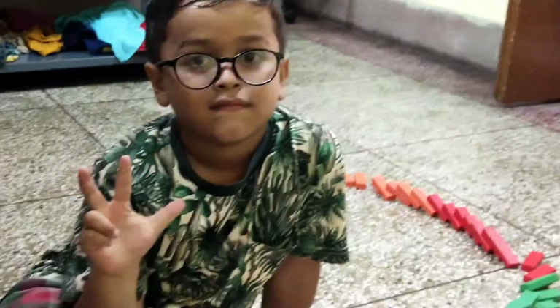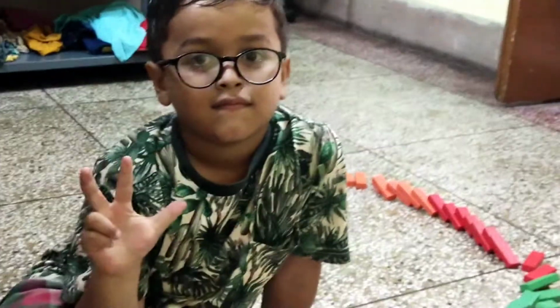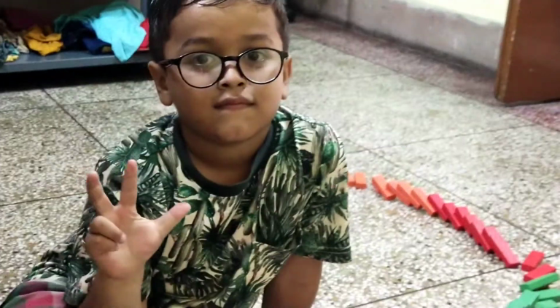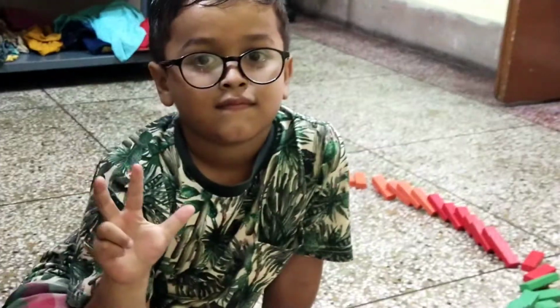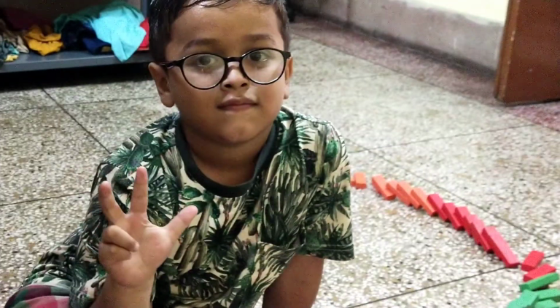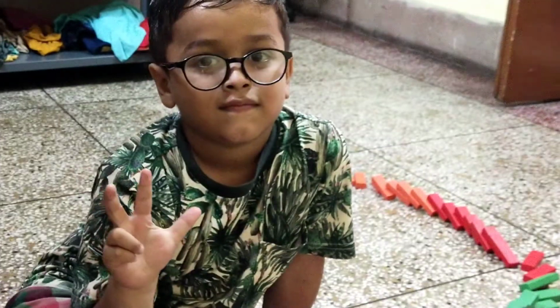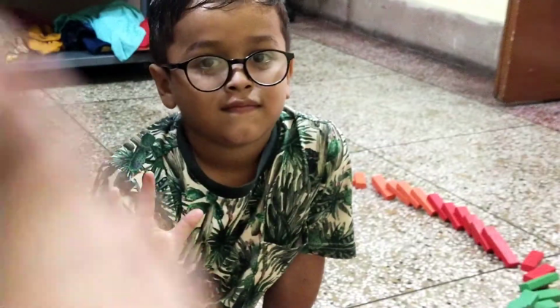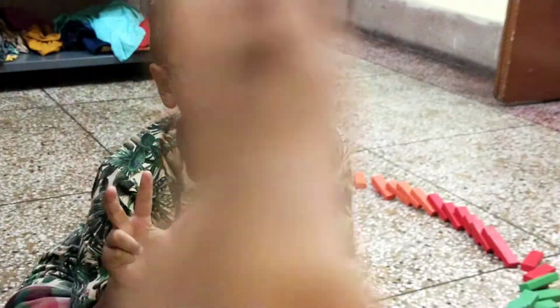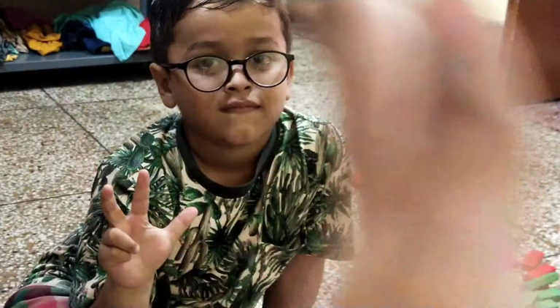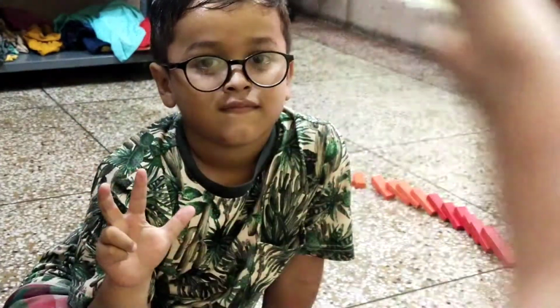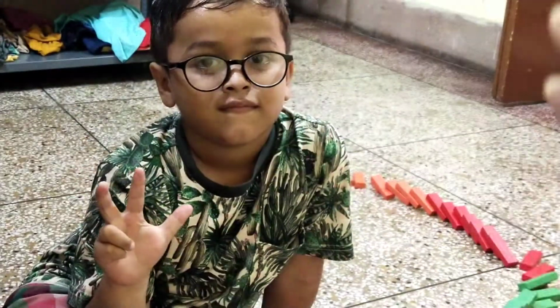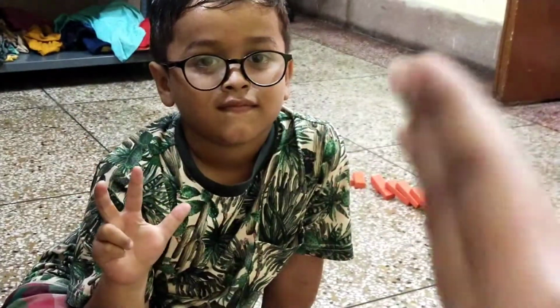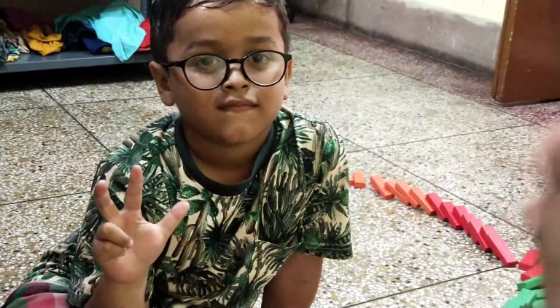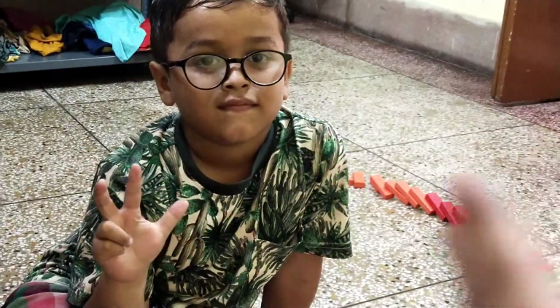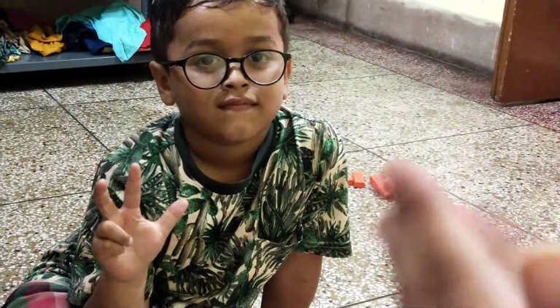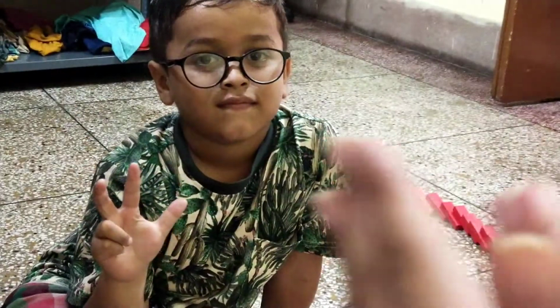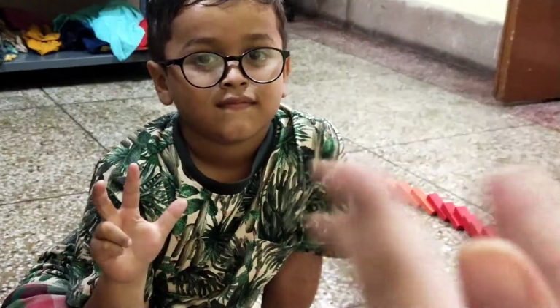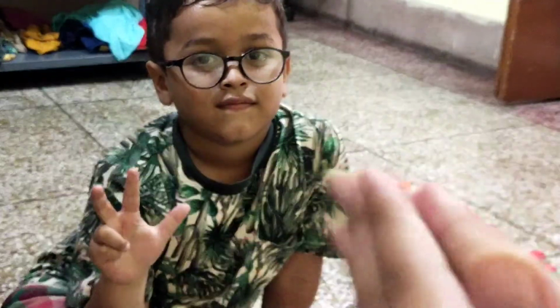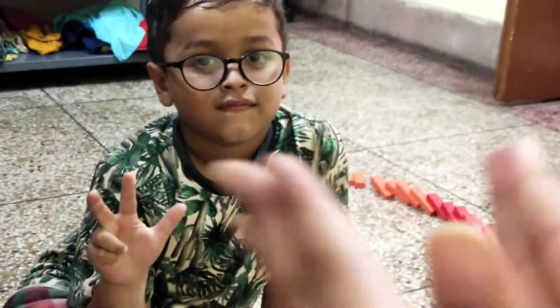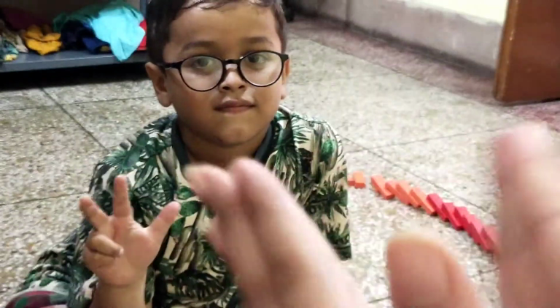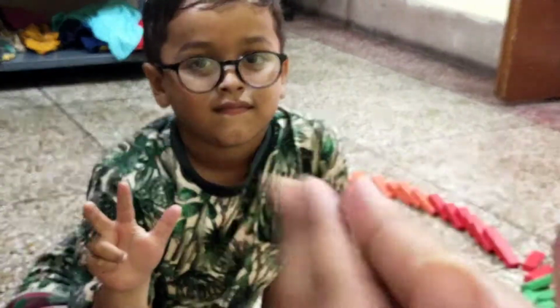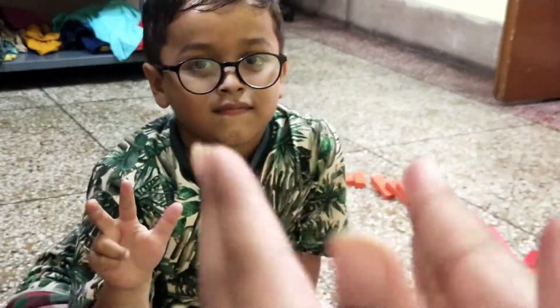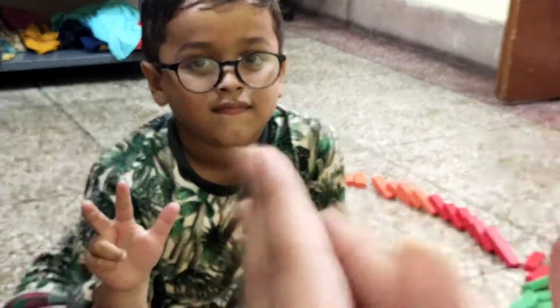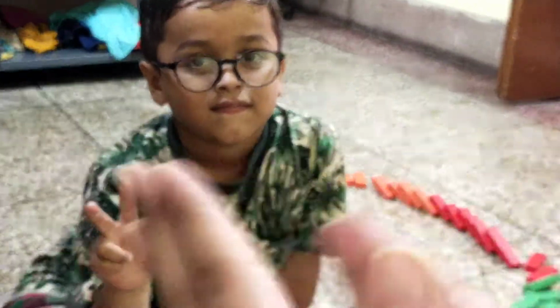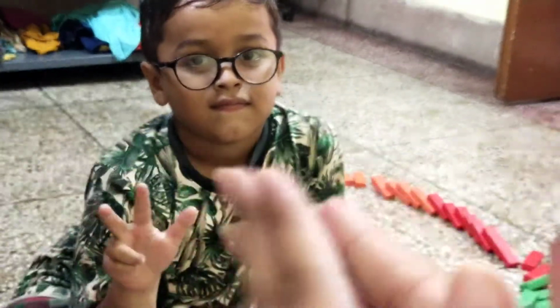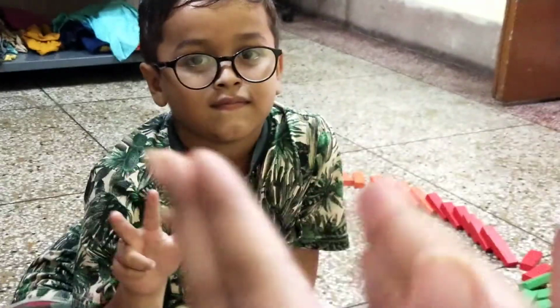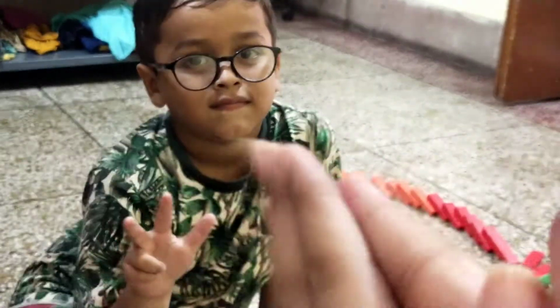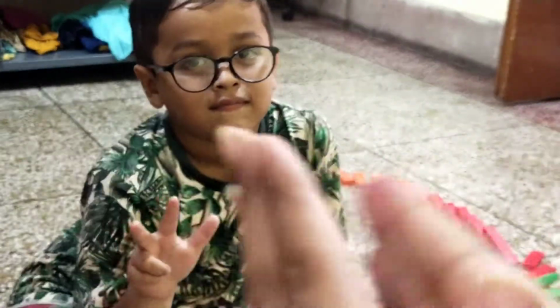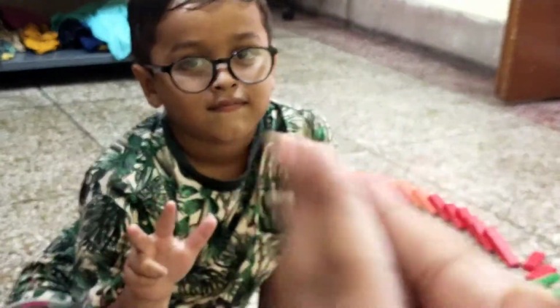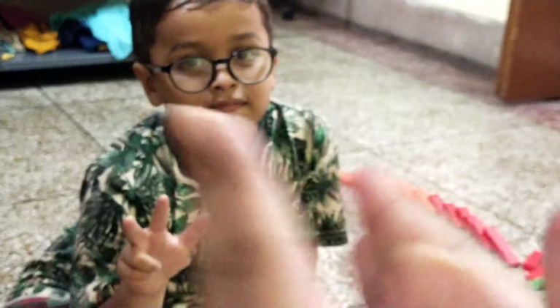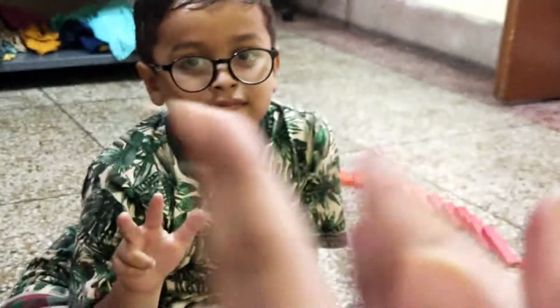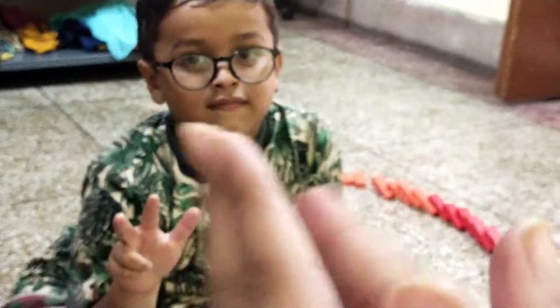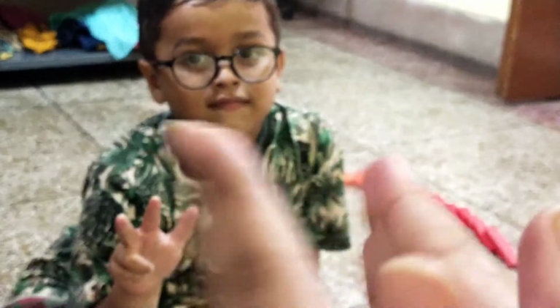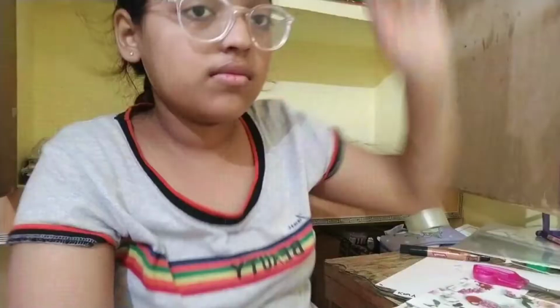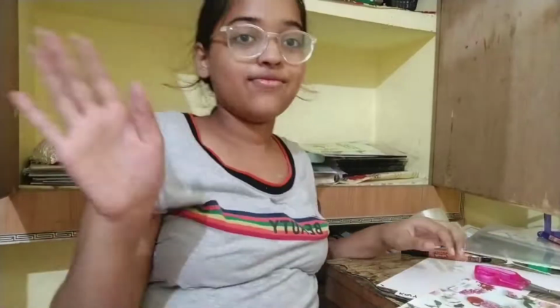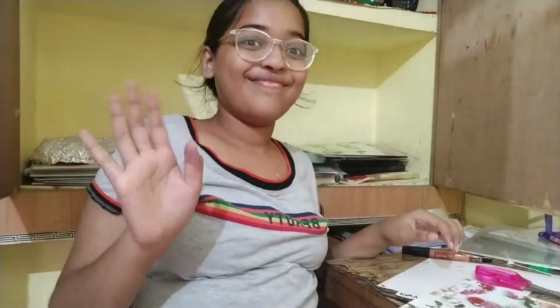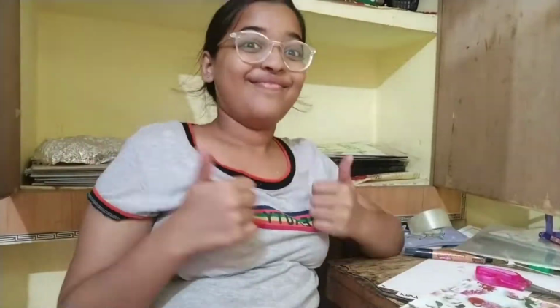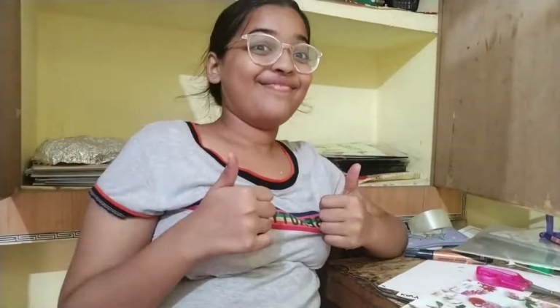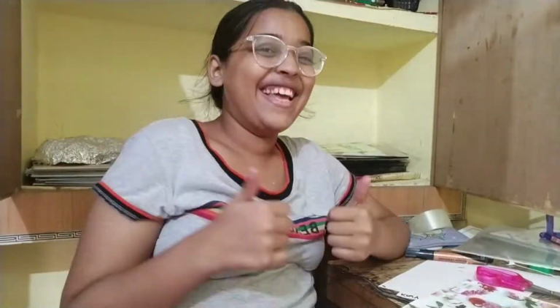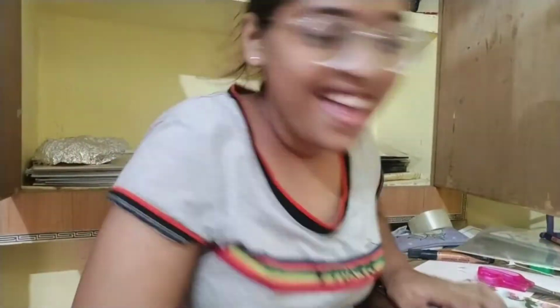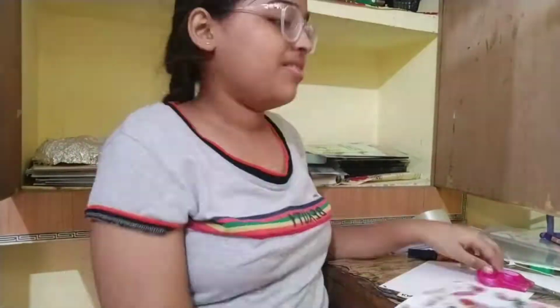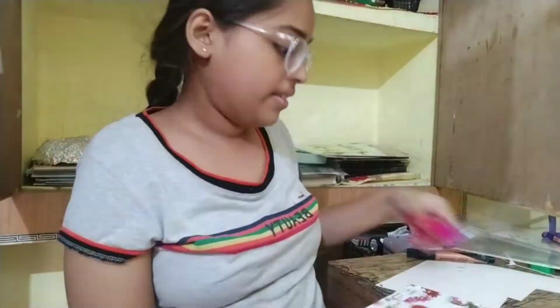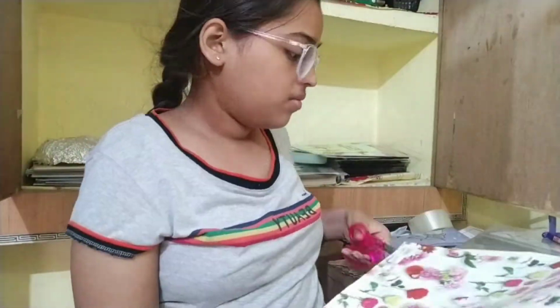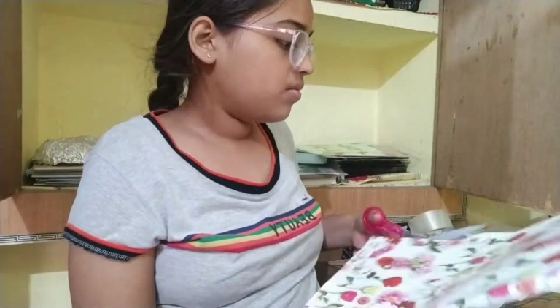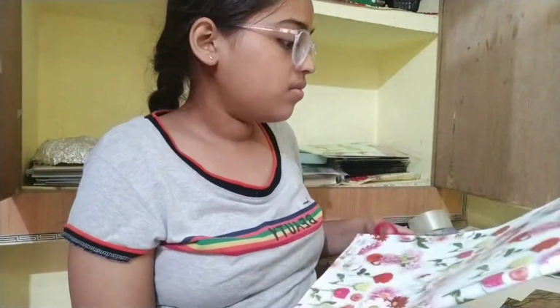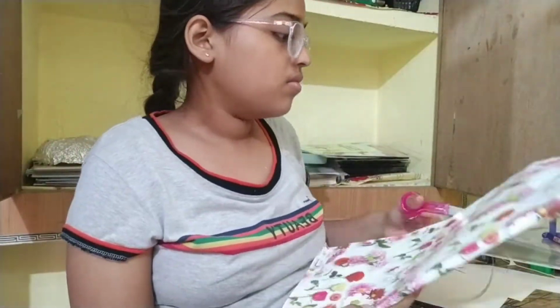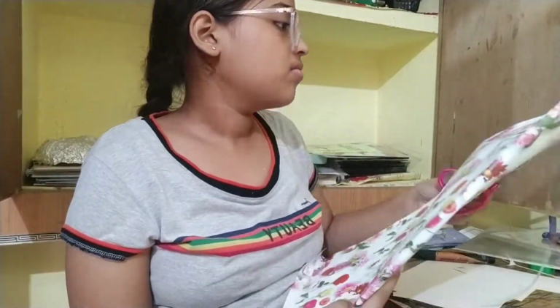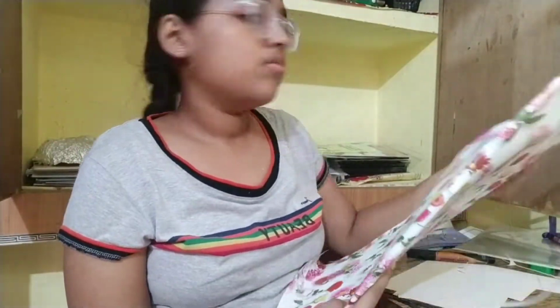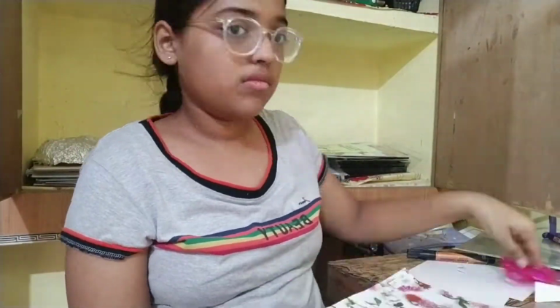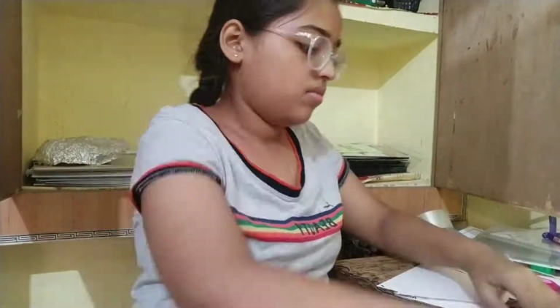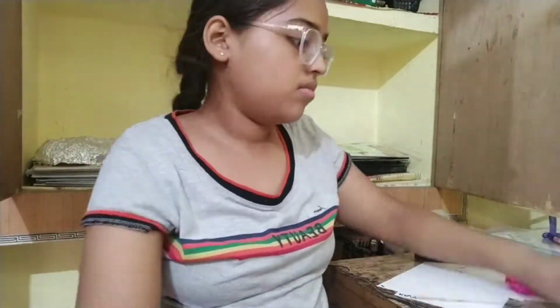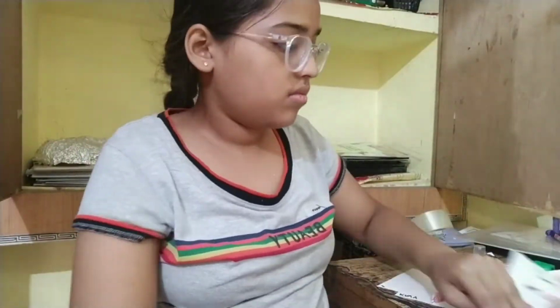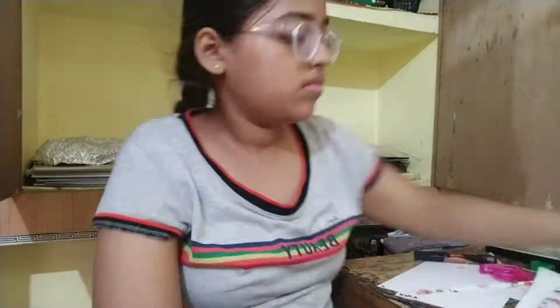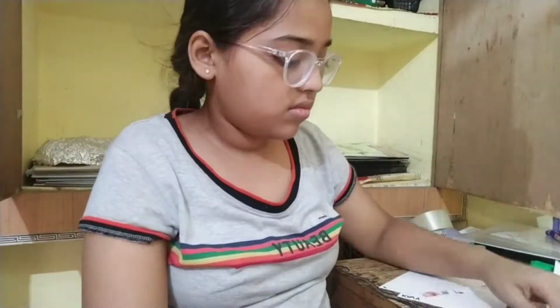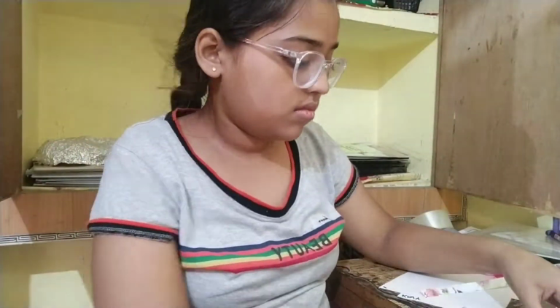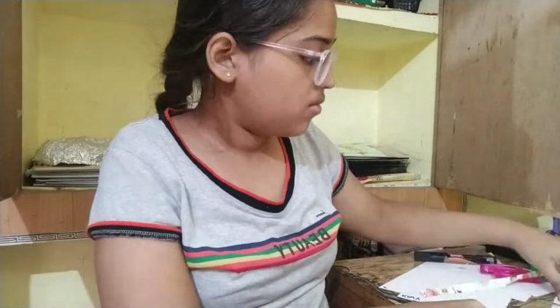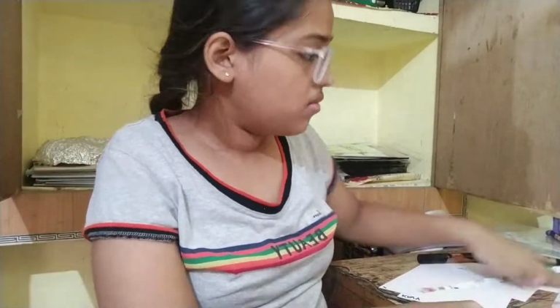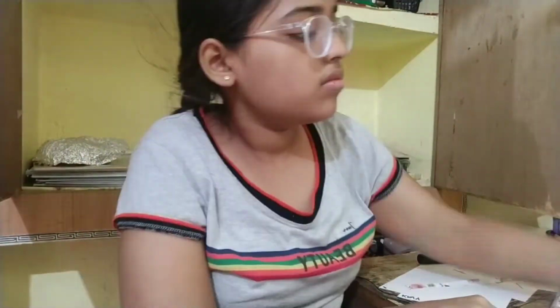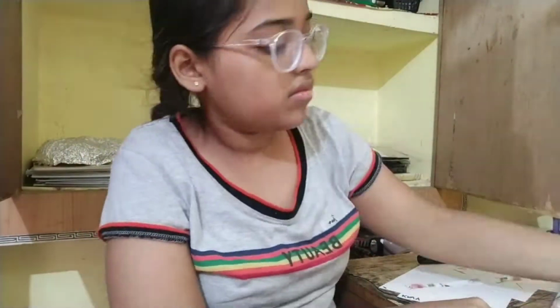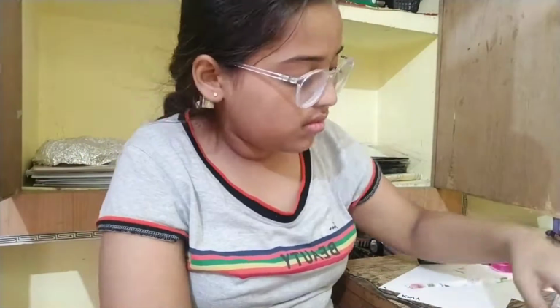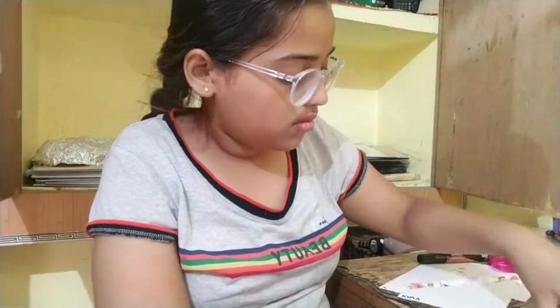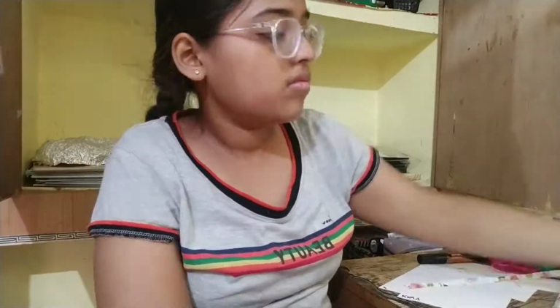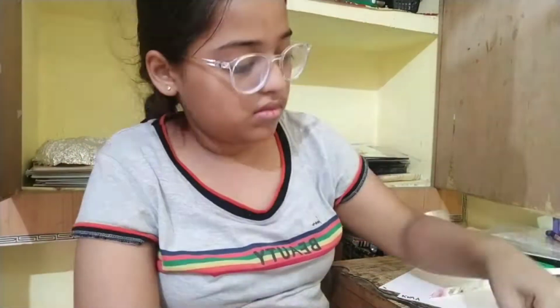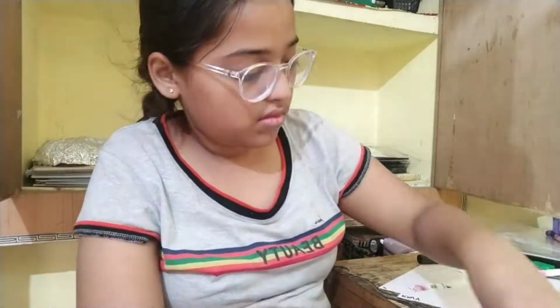Very good! Very good! So let's put it in there.